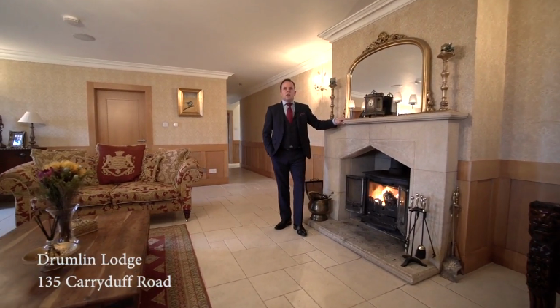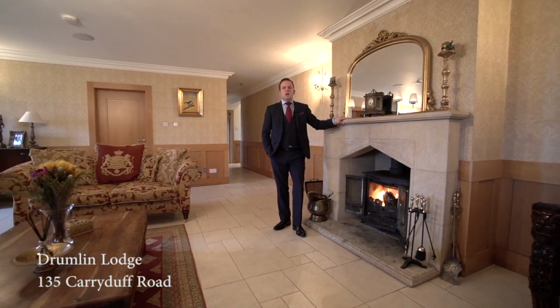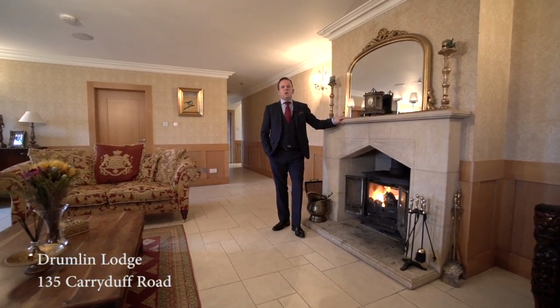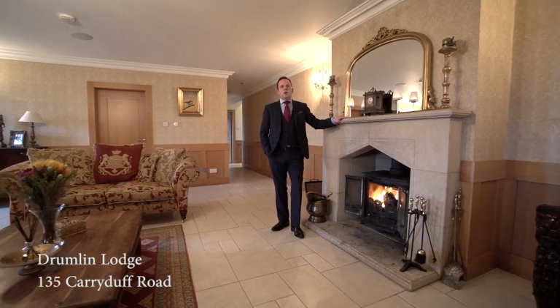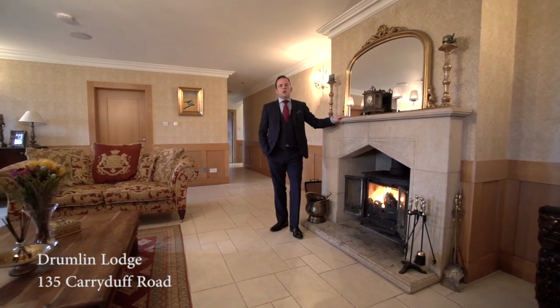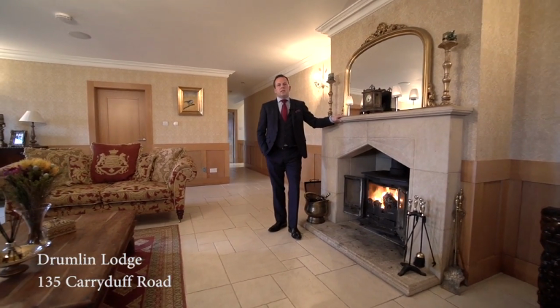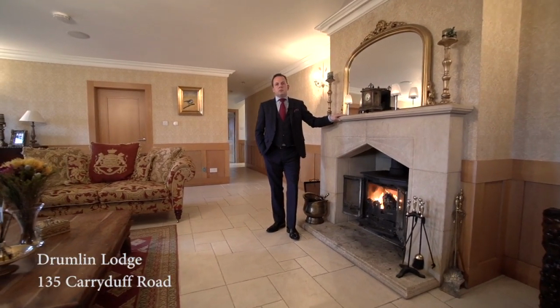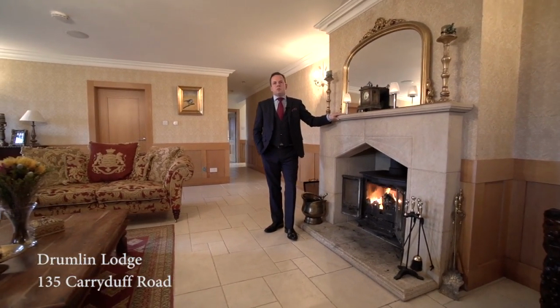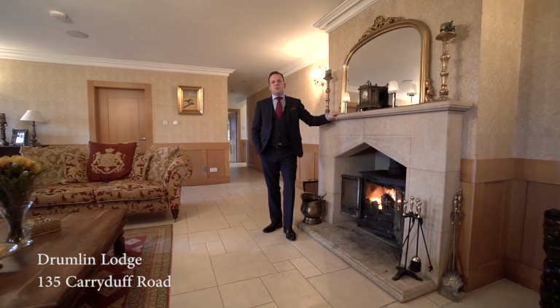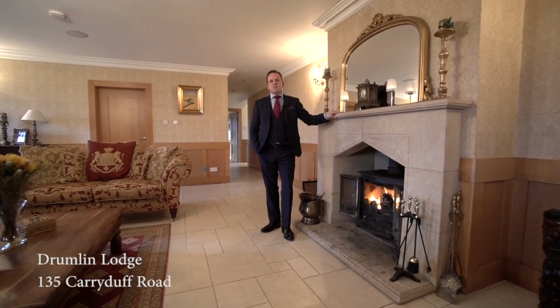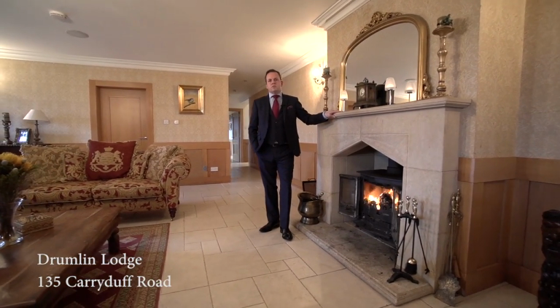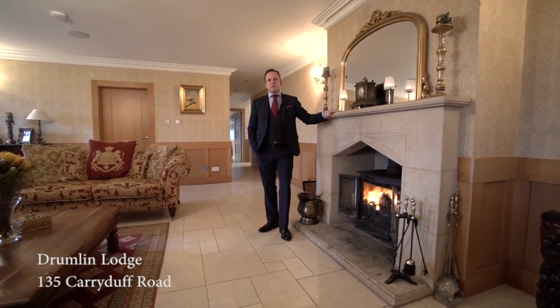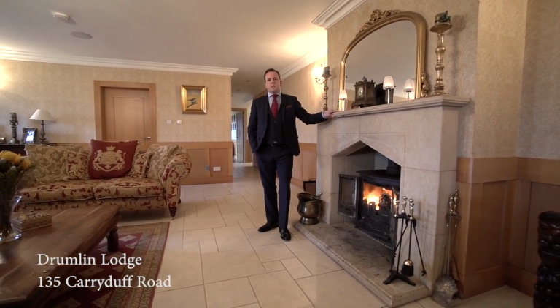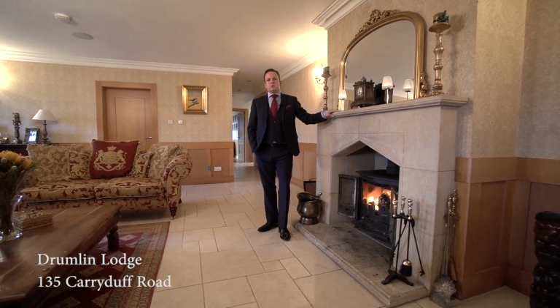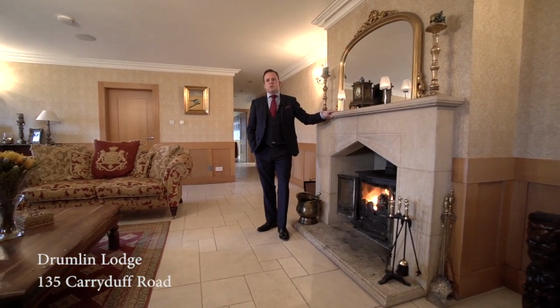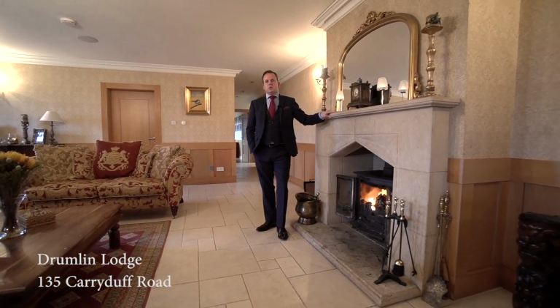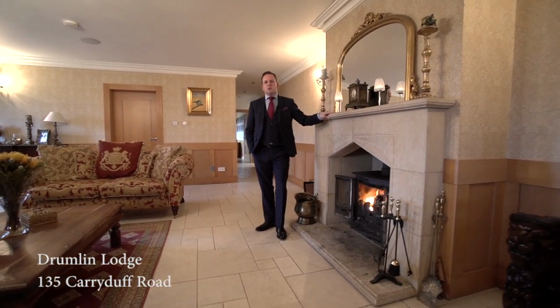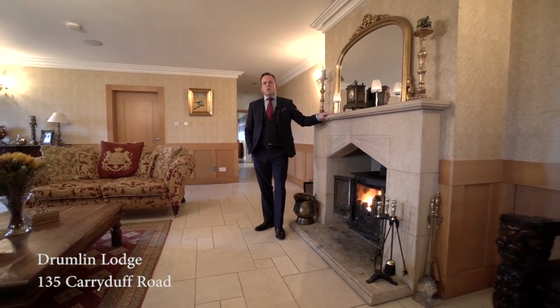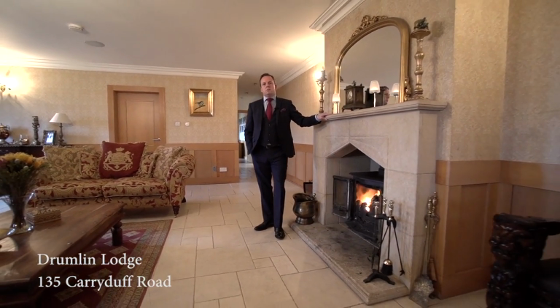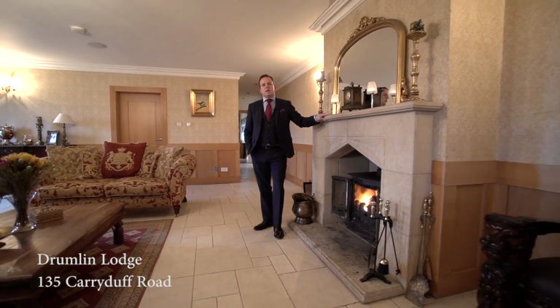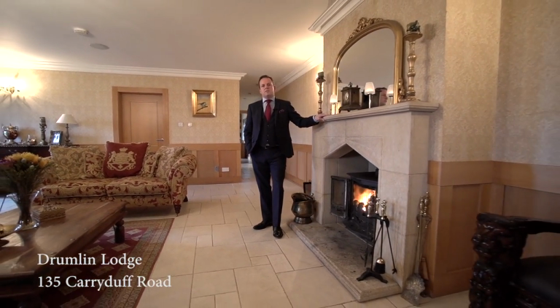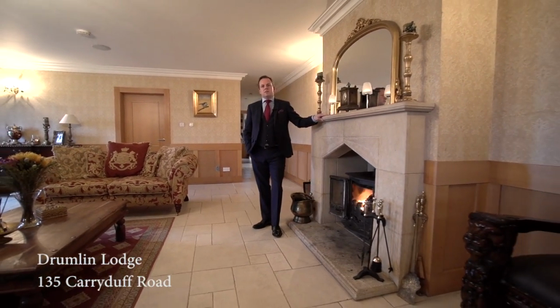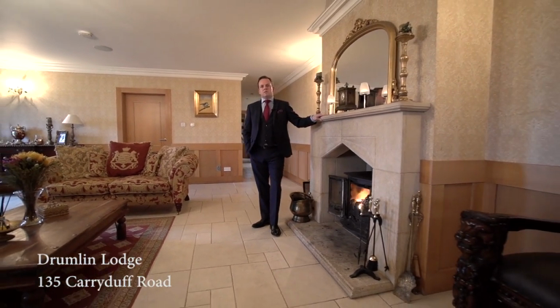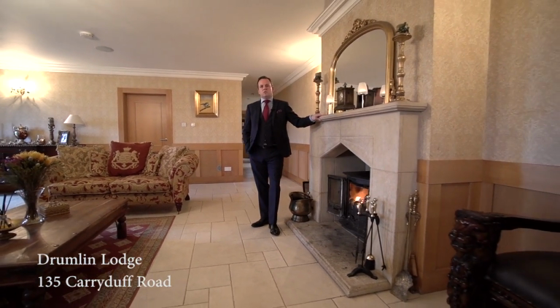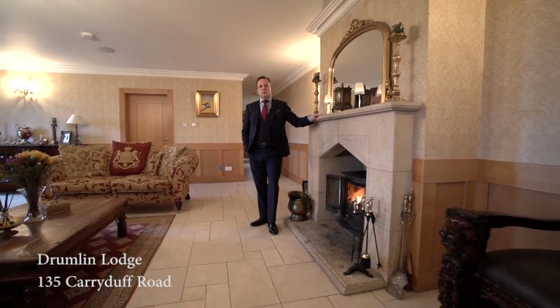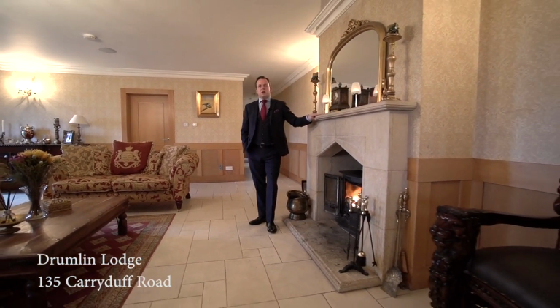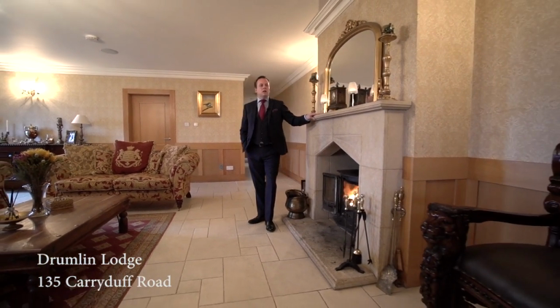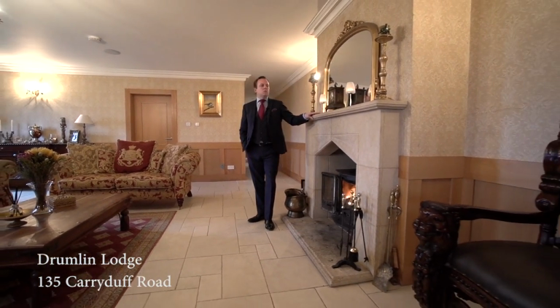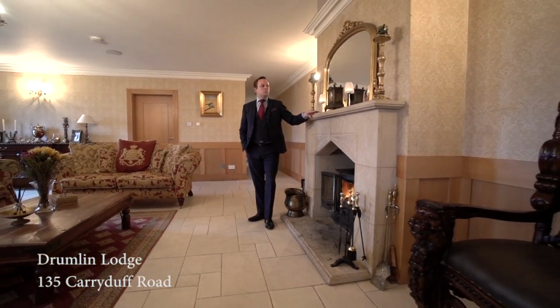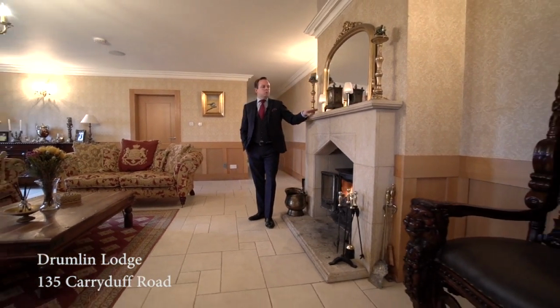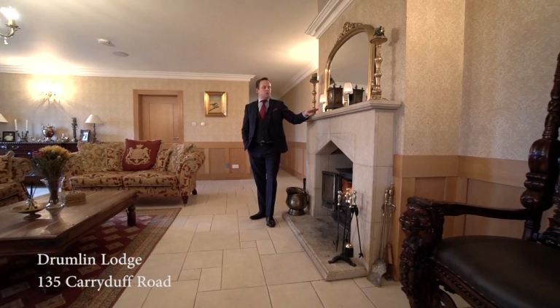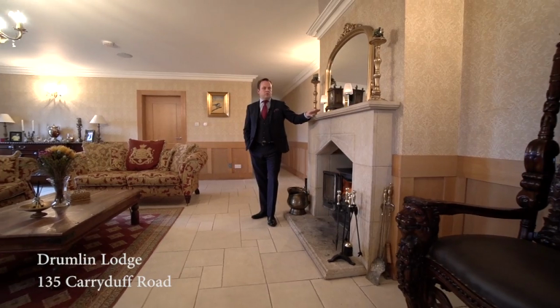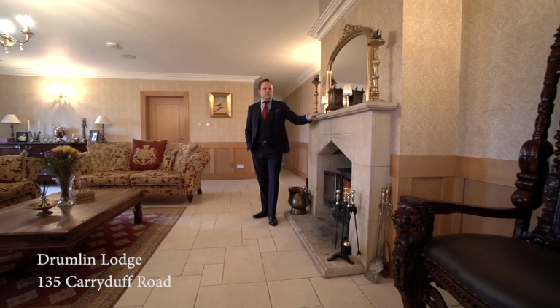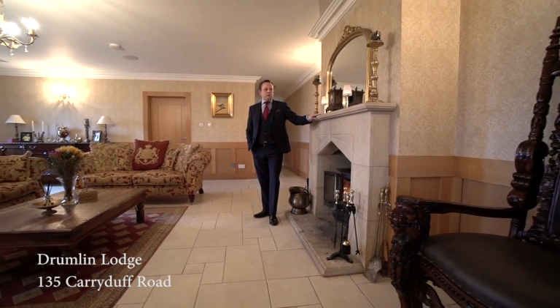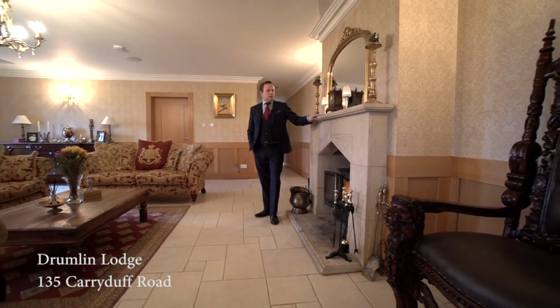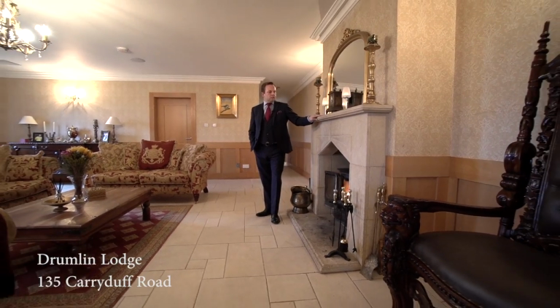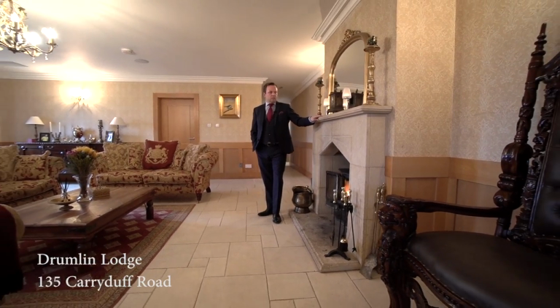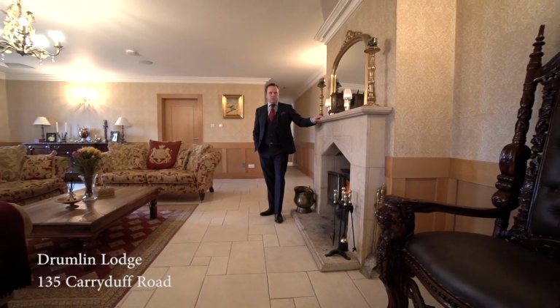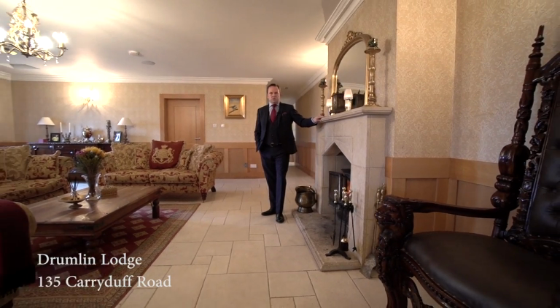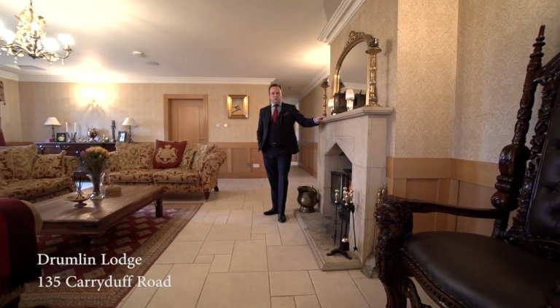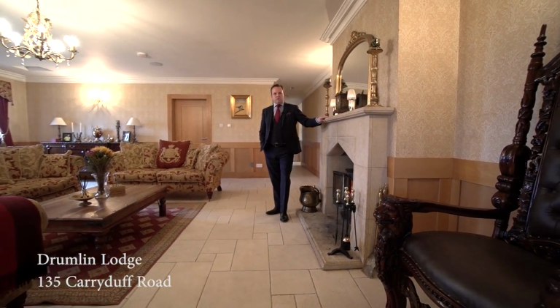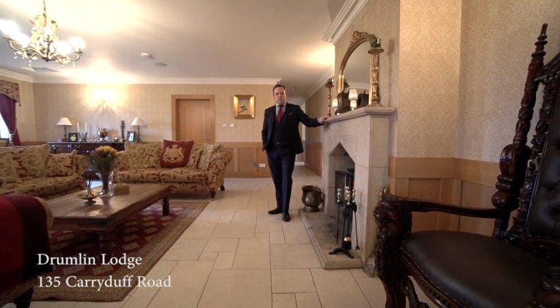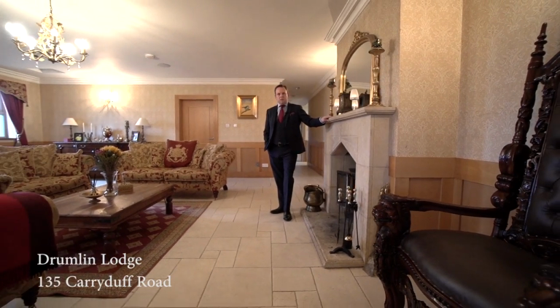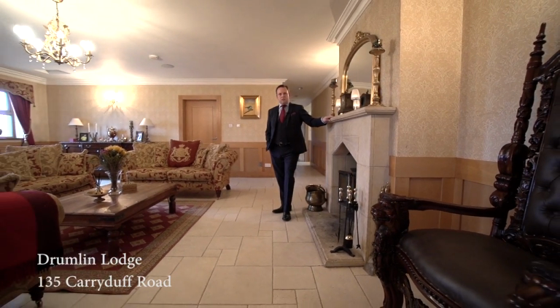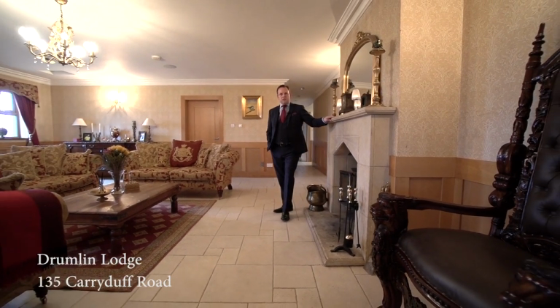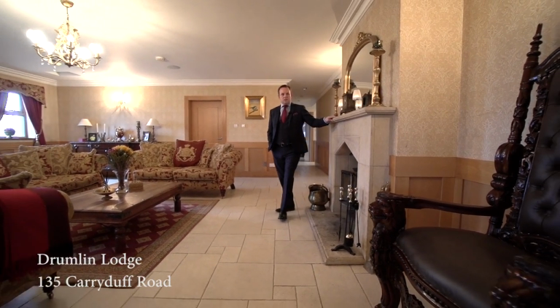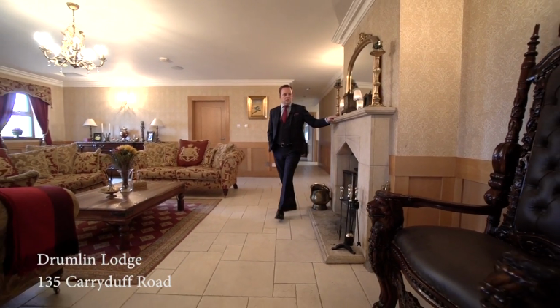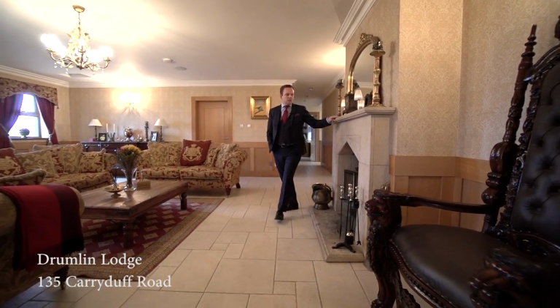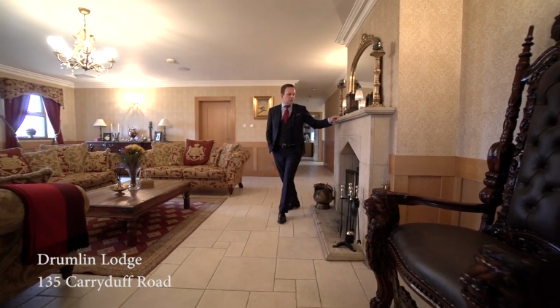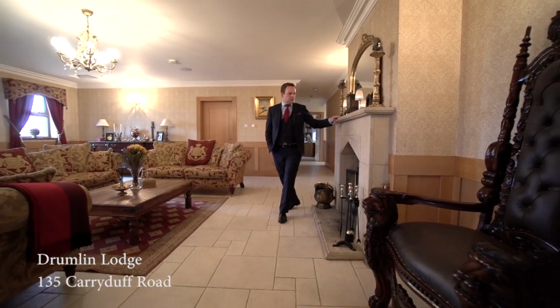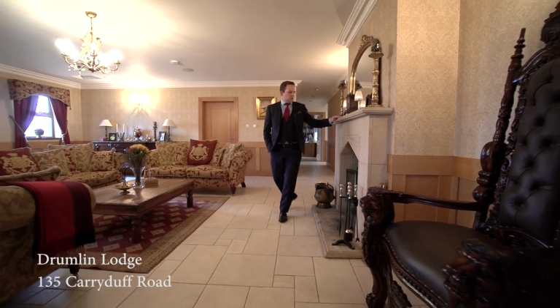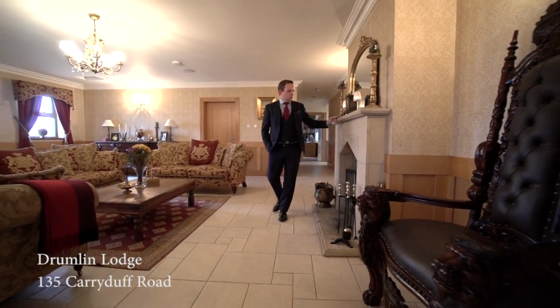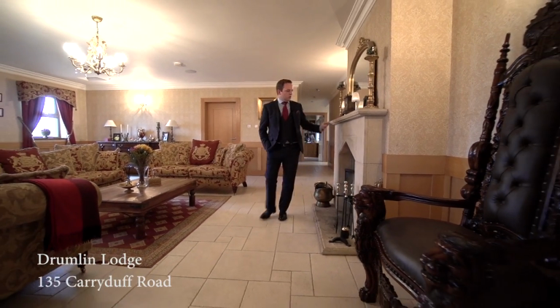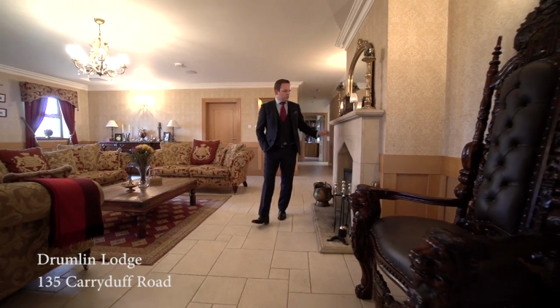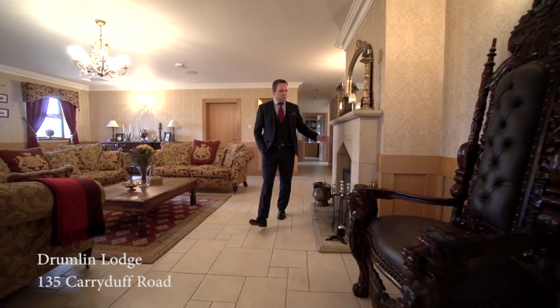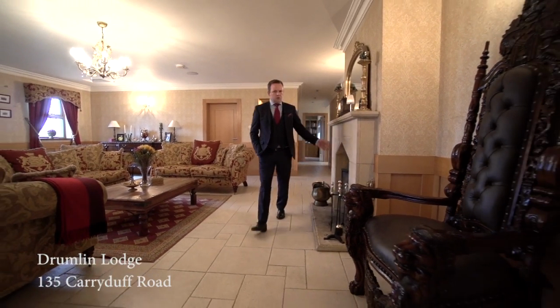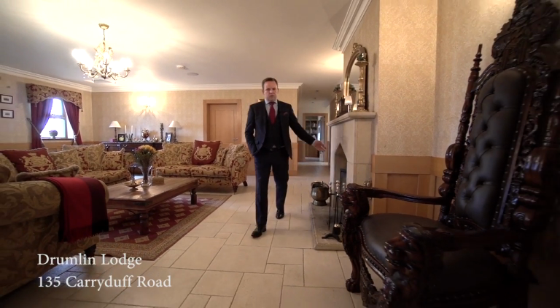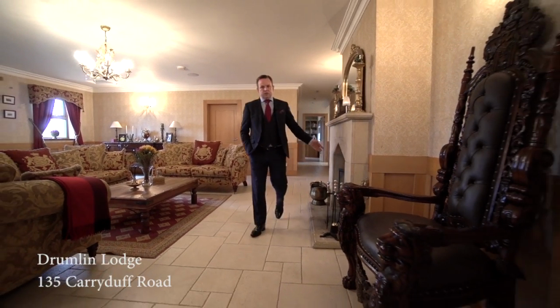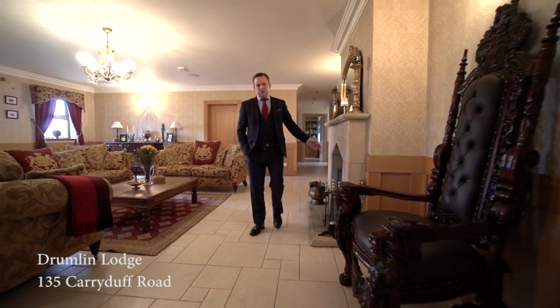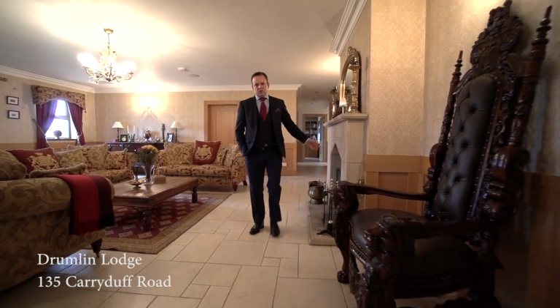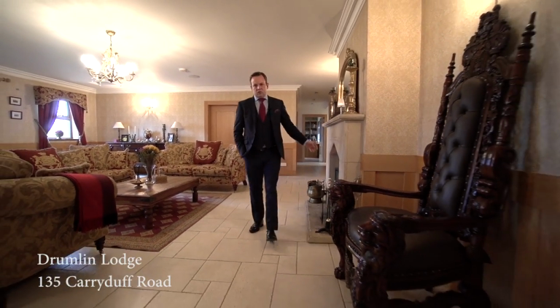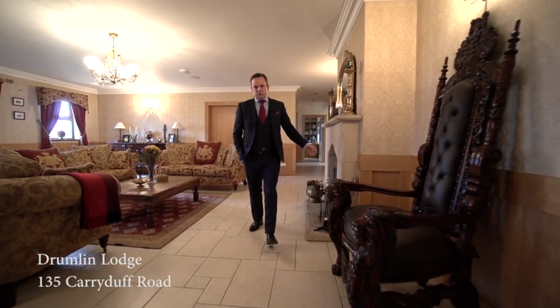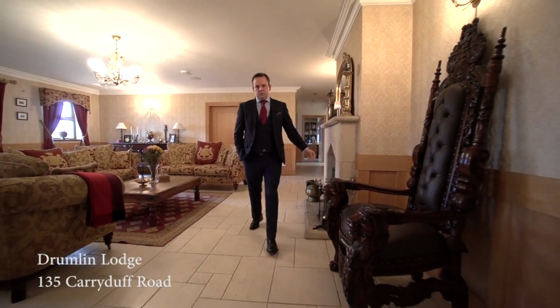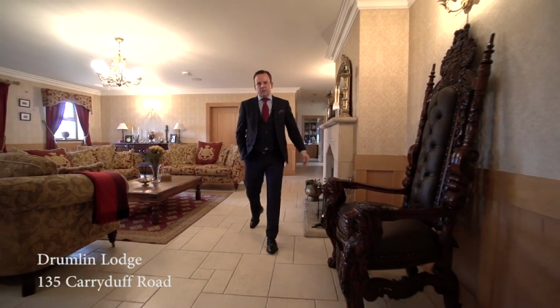Here we are in the impressive reception hall that benefits from a beautiful sandstone fireplace and a wonderful multi-fuel stove.